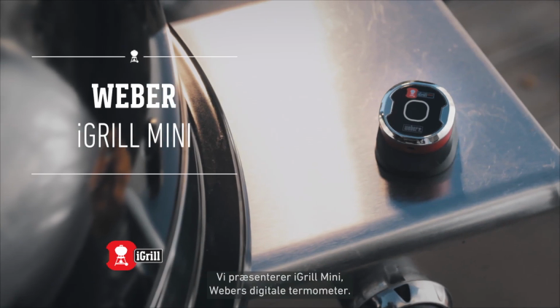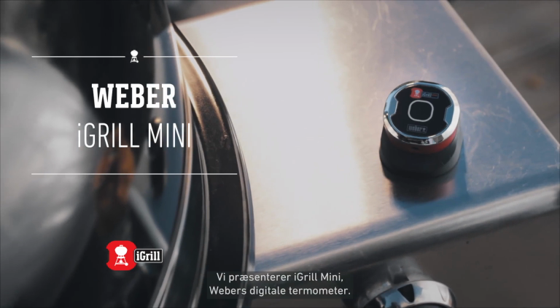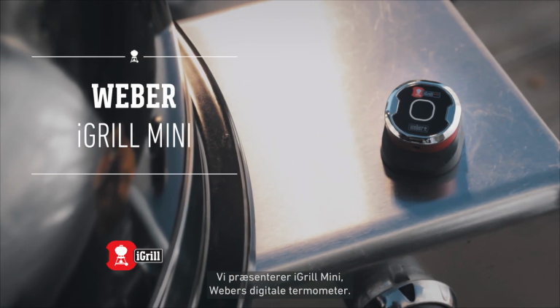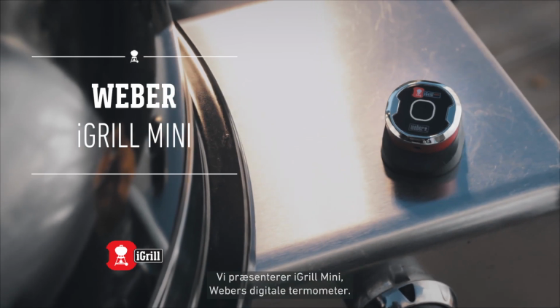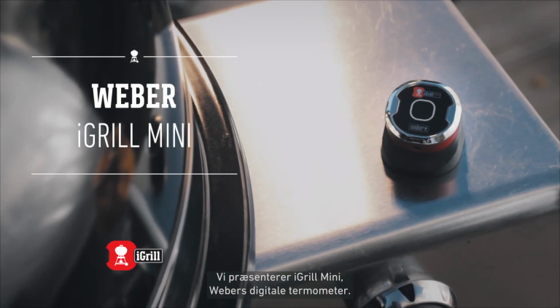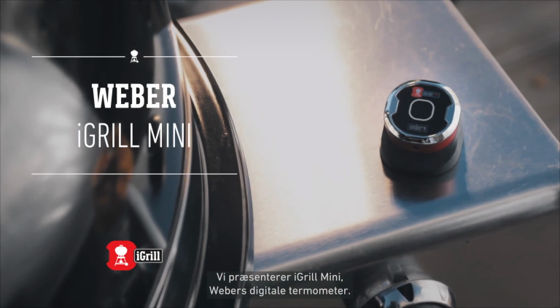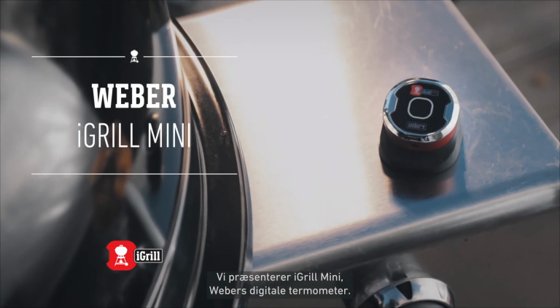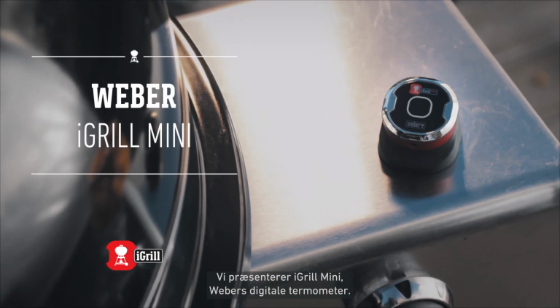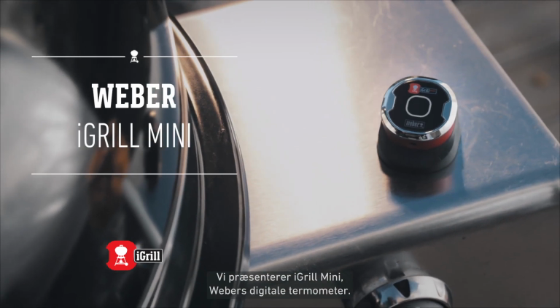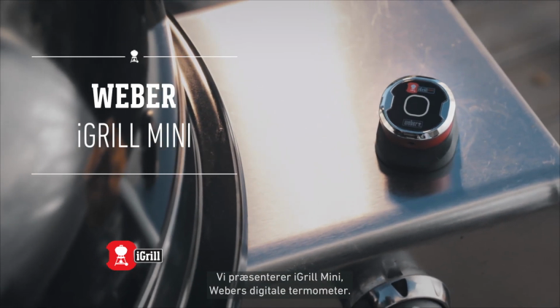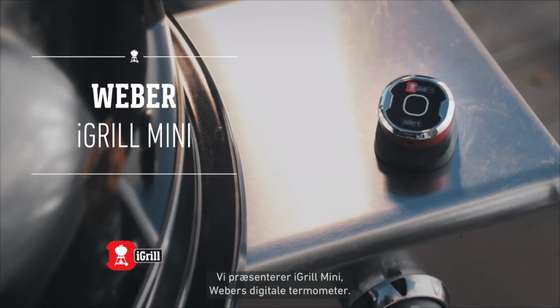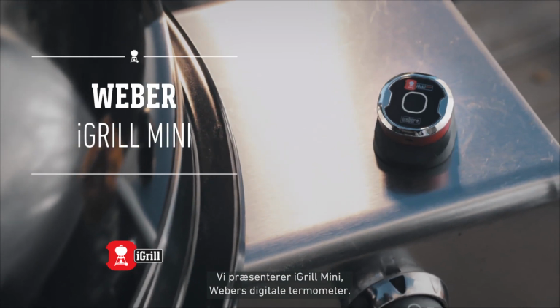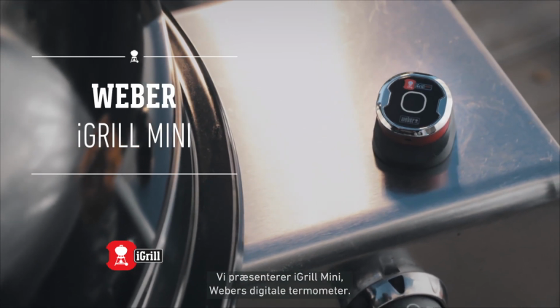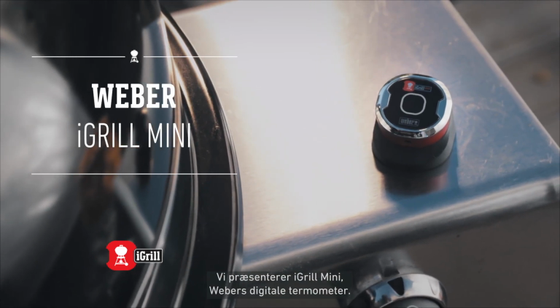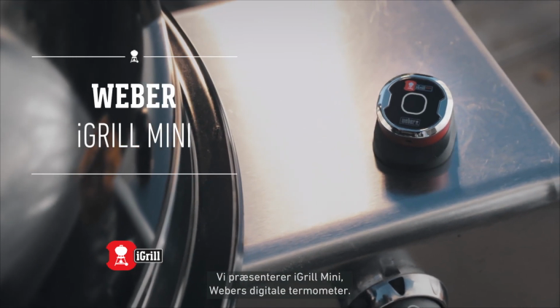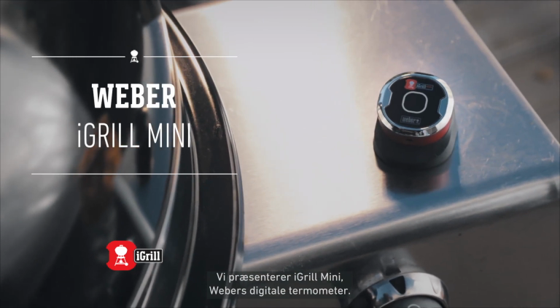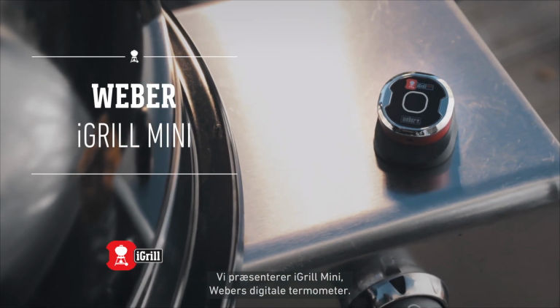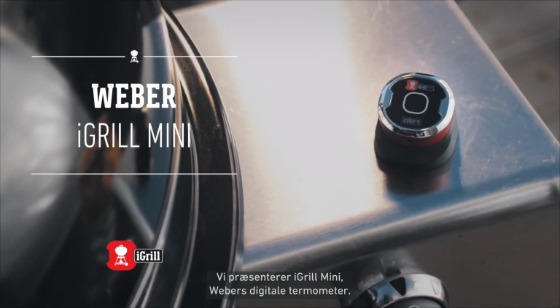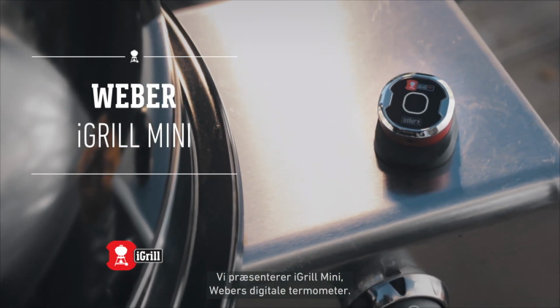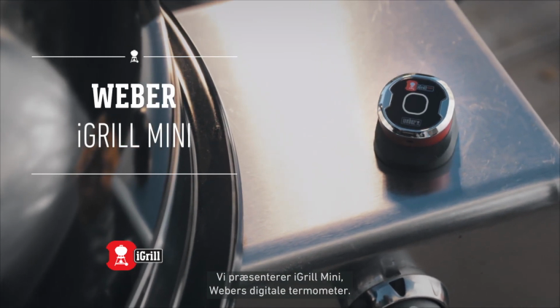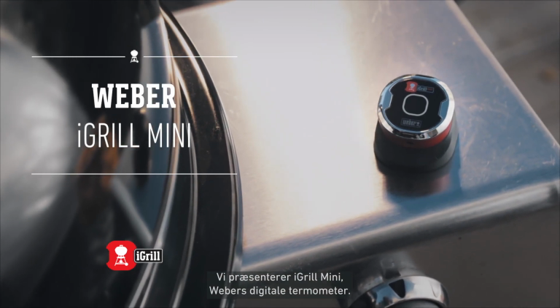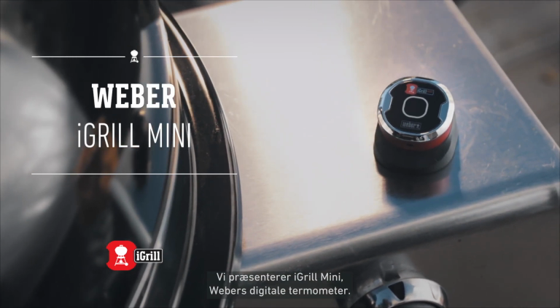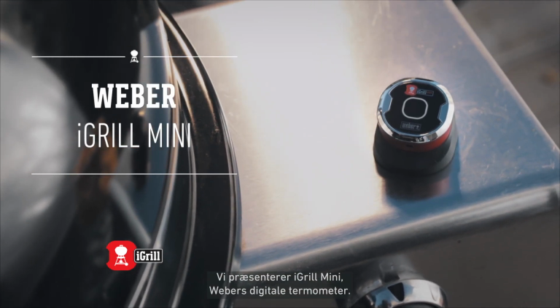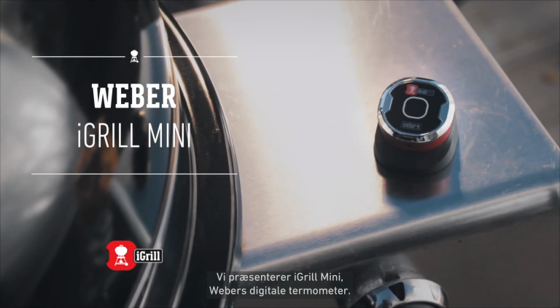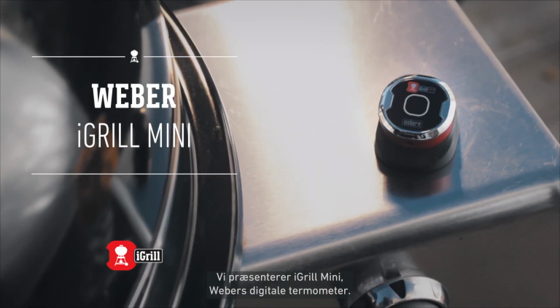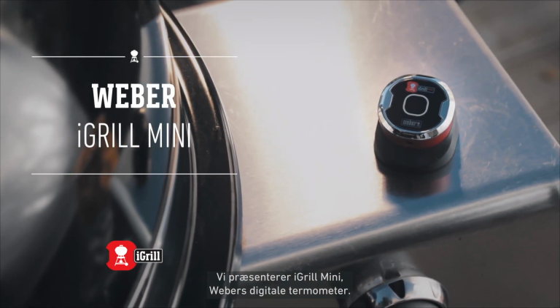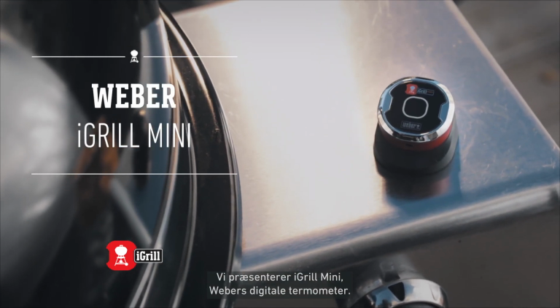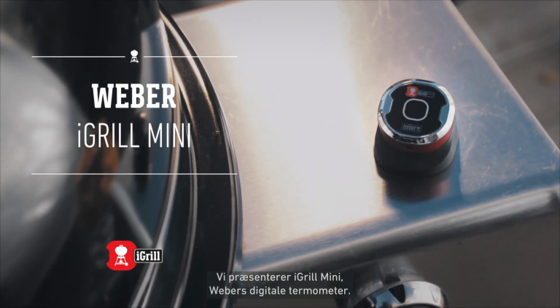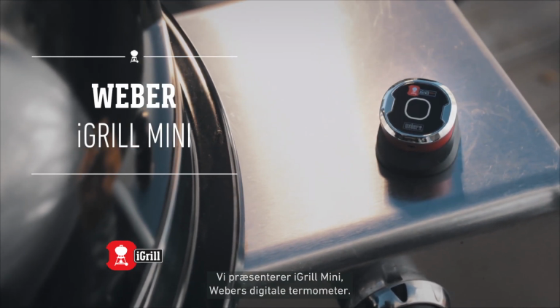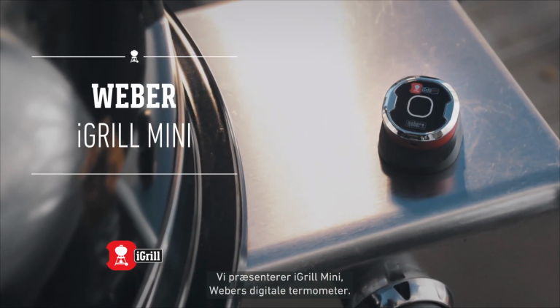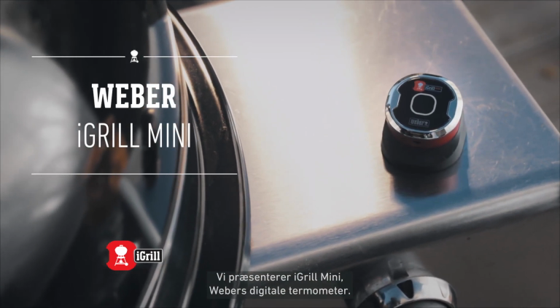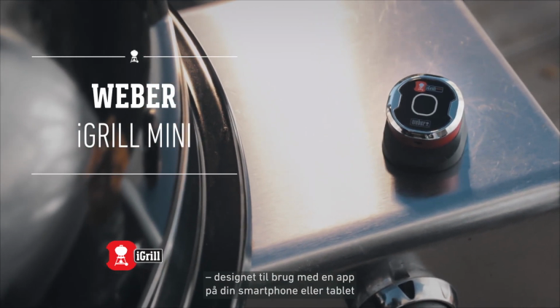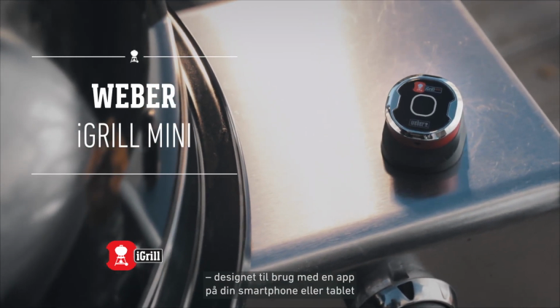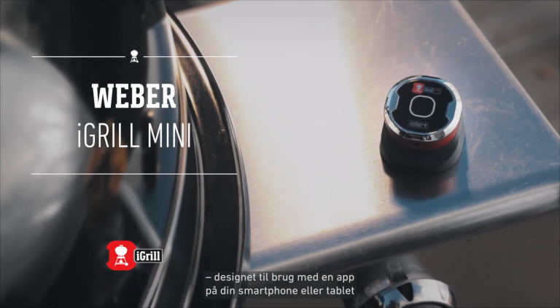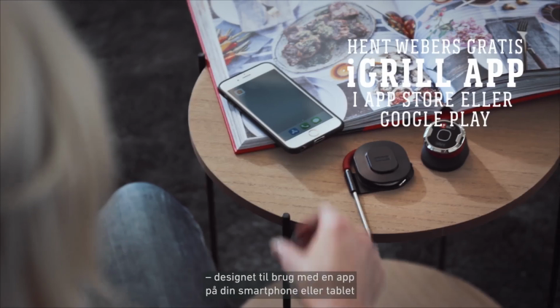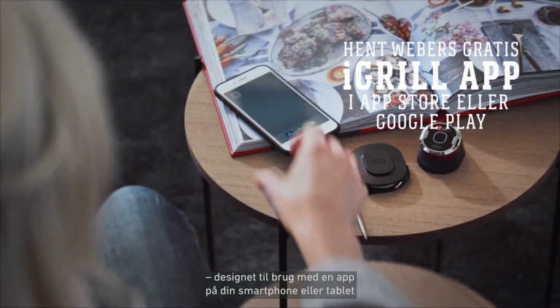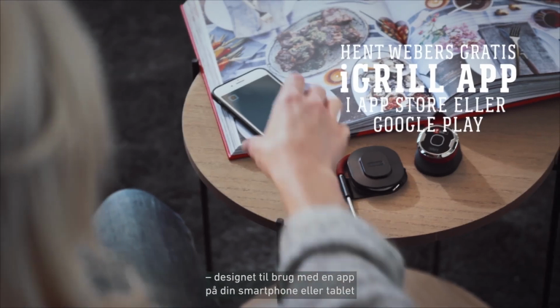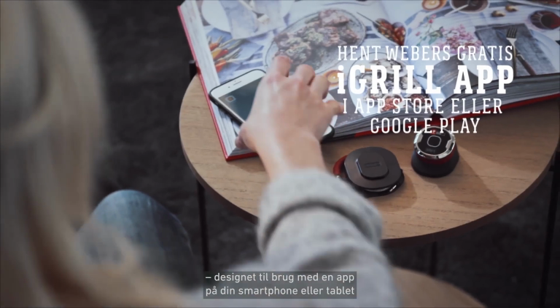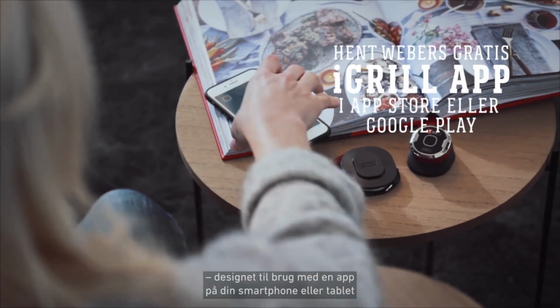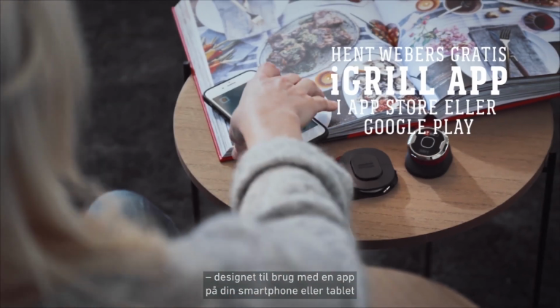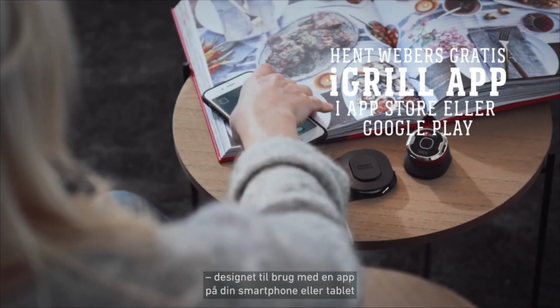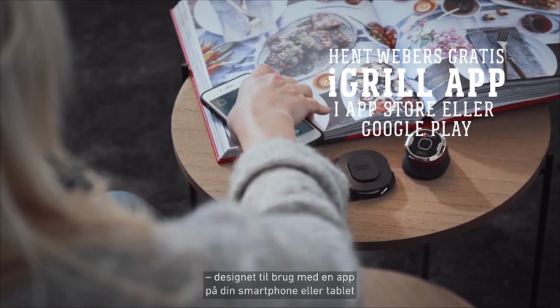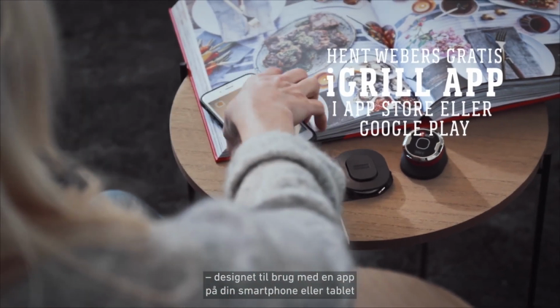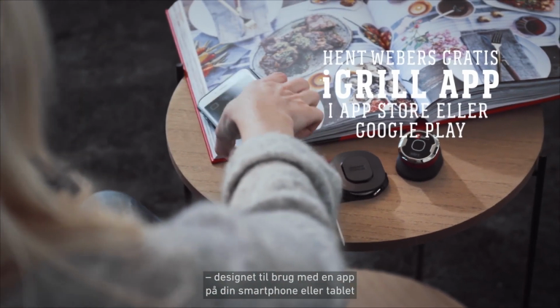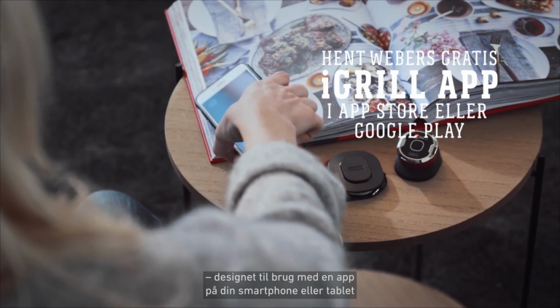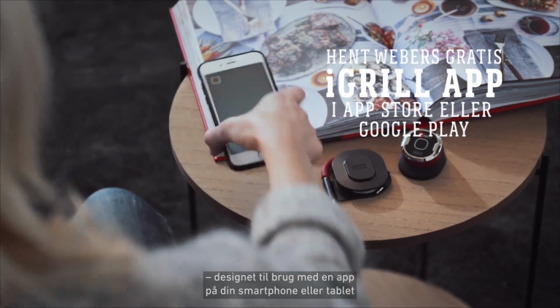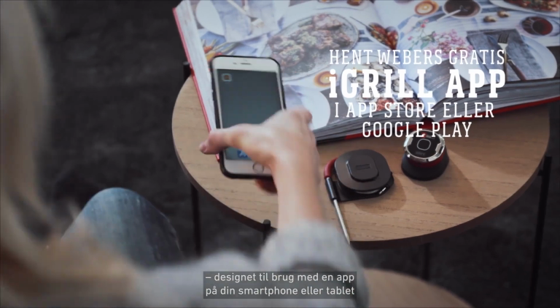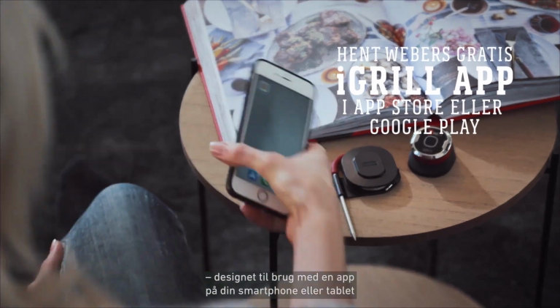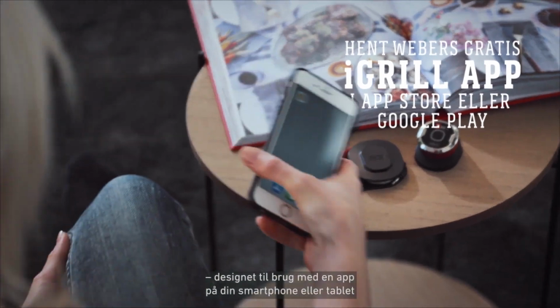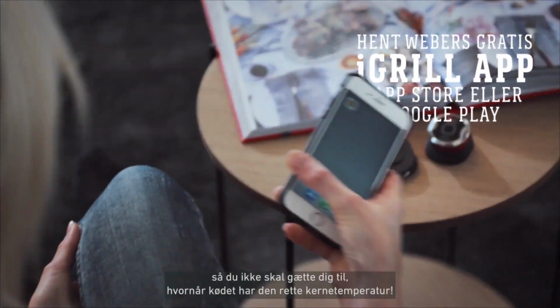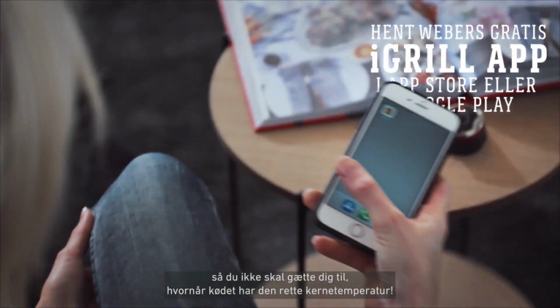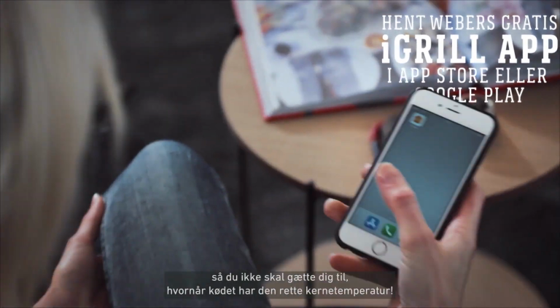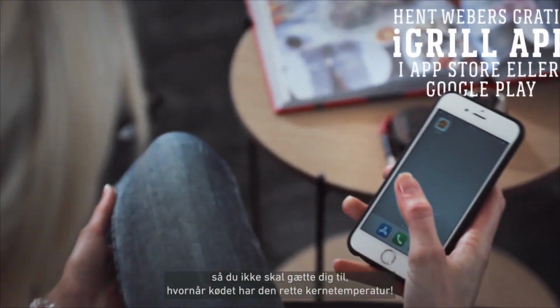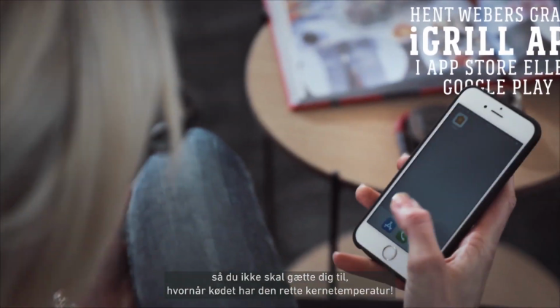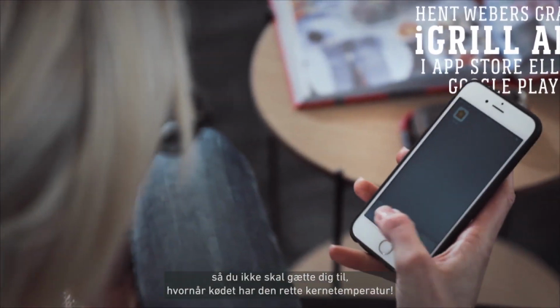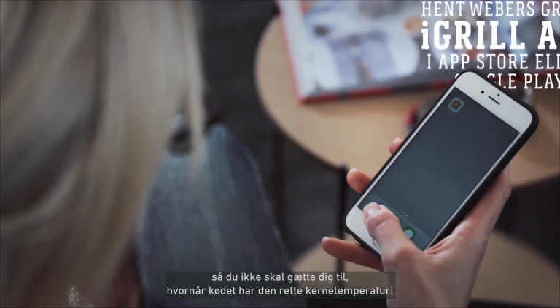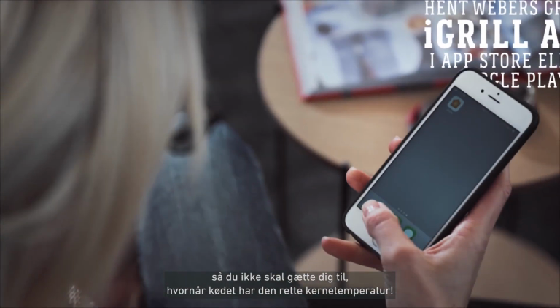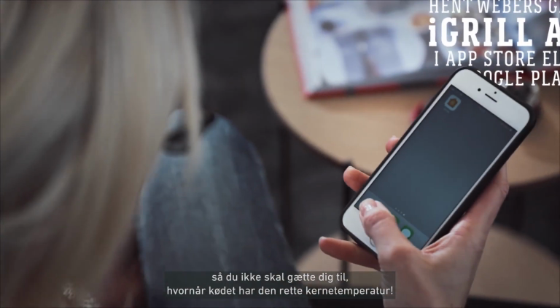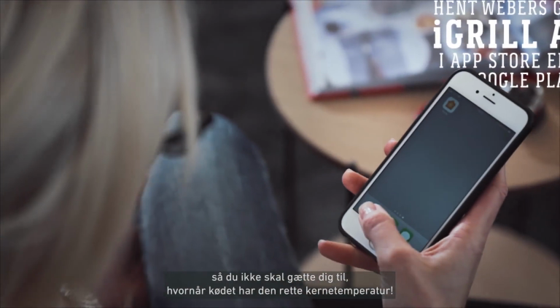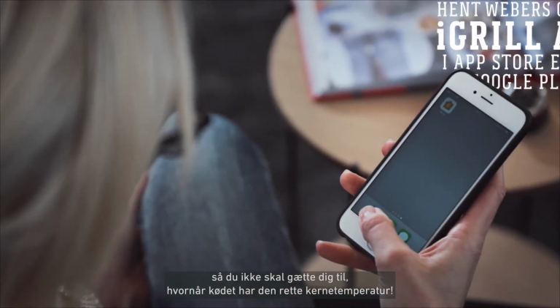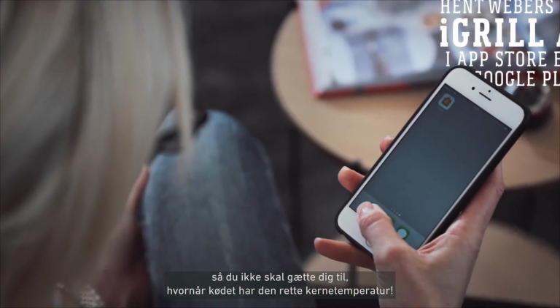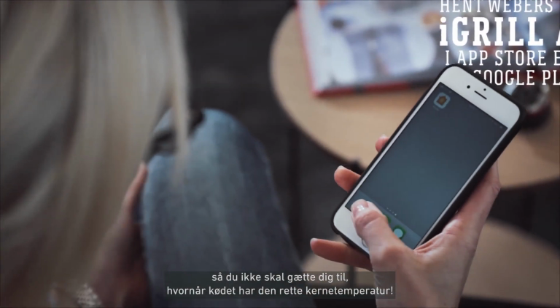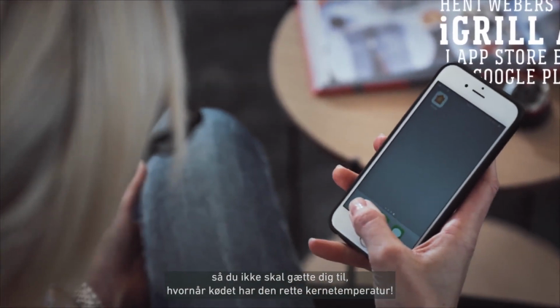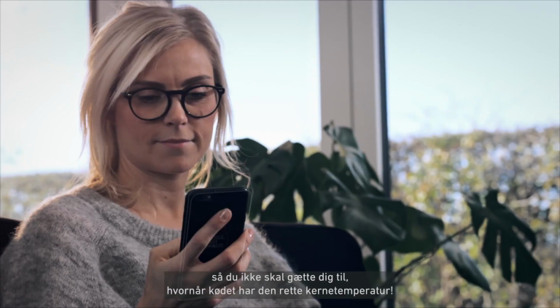Presenting the Weber iGrill Mini Bluetooth-connected thermometer, designed for use with your smart device and to take the guesswork out of grilling.